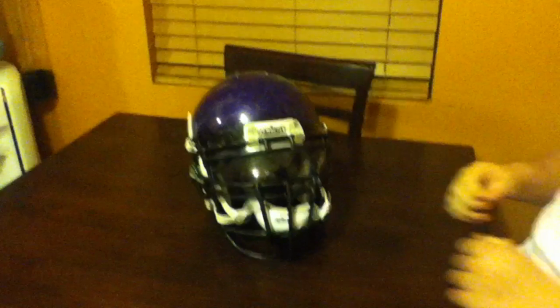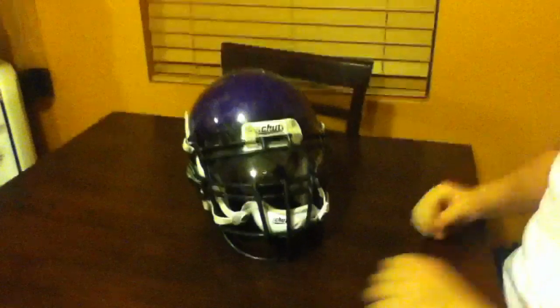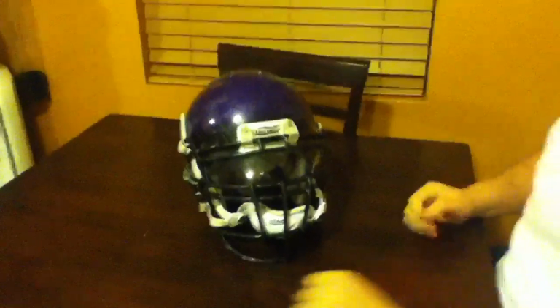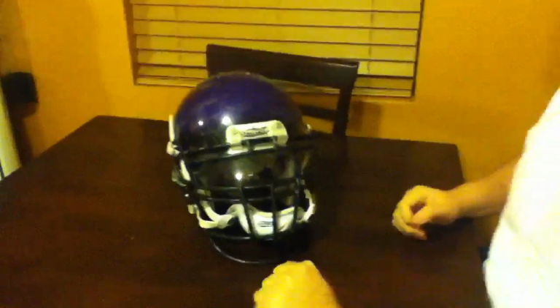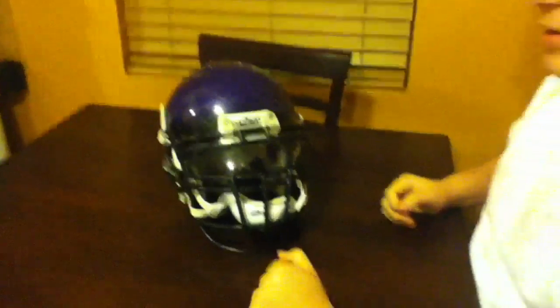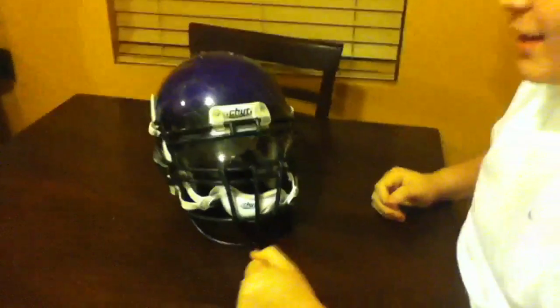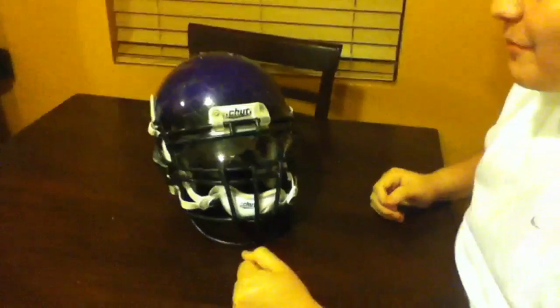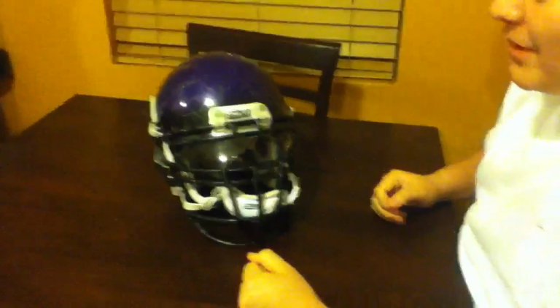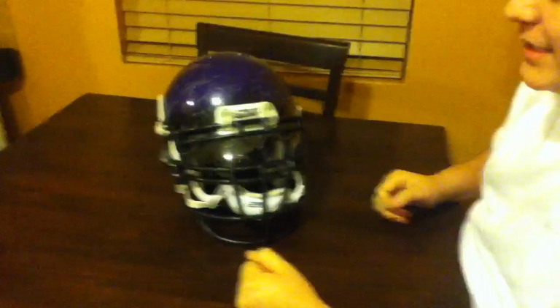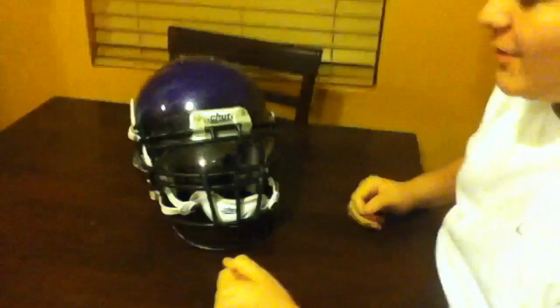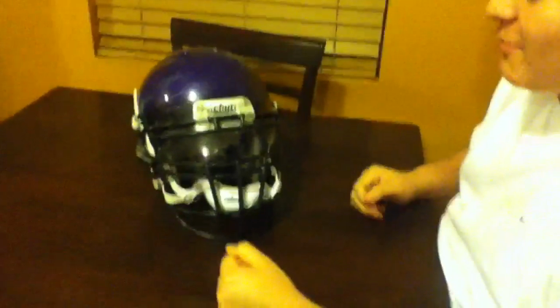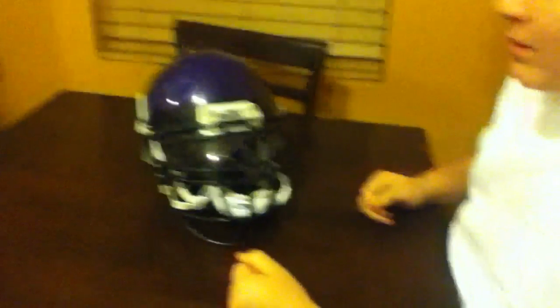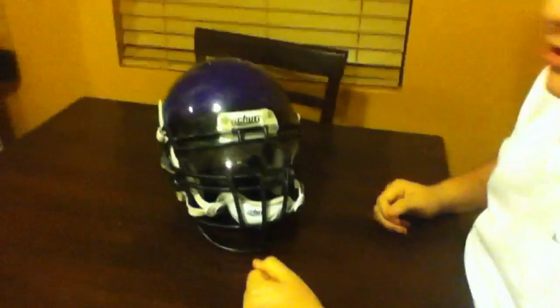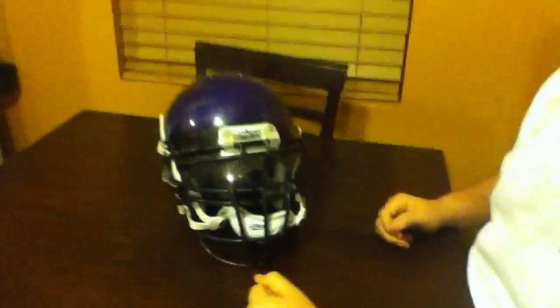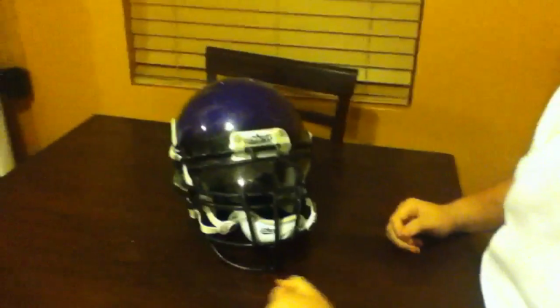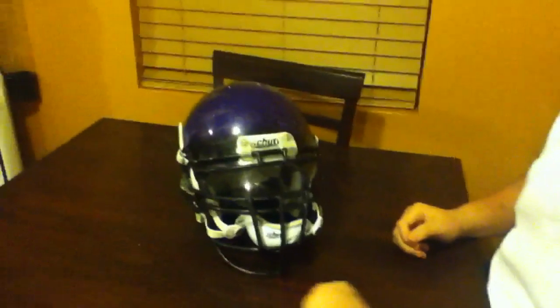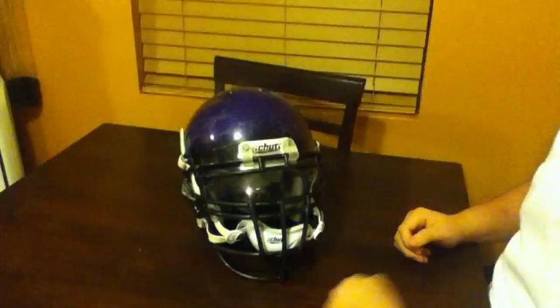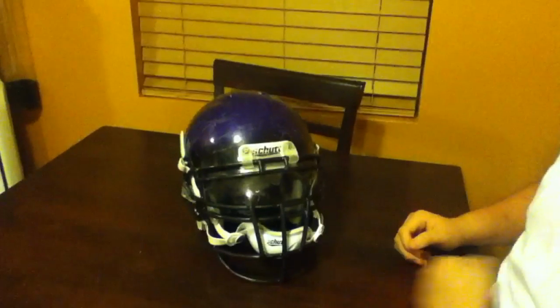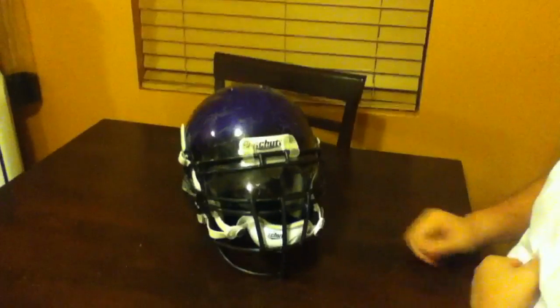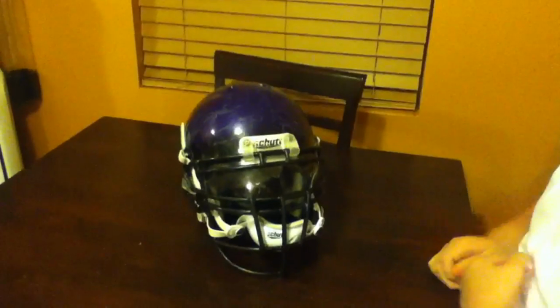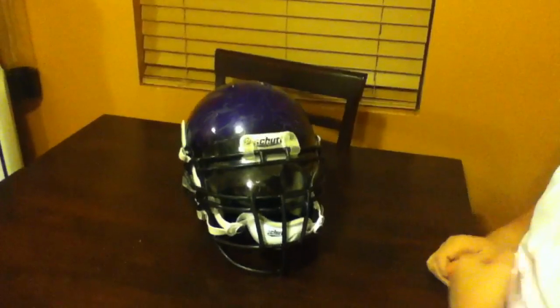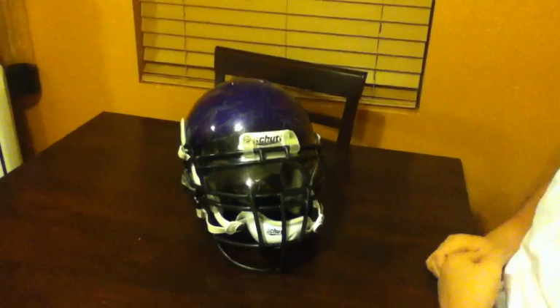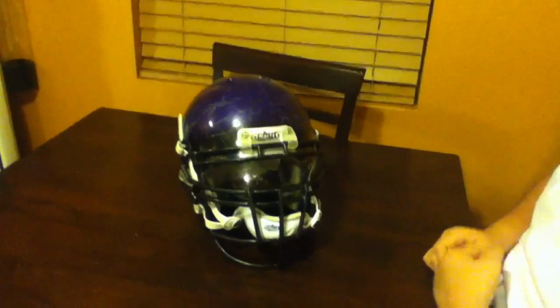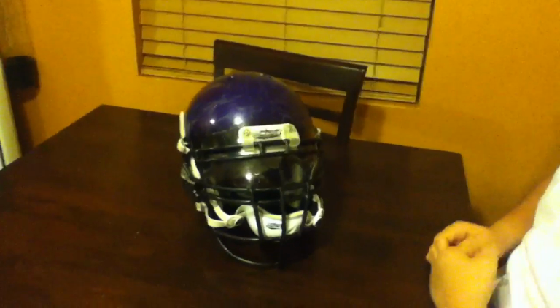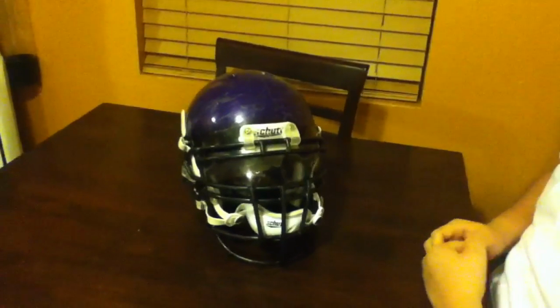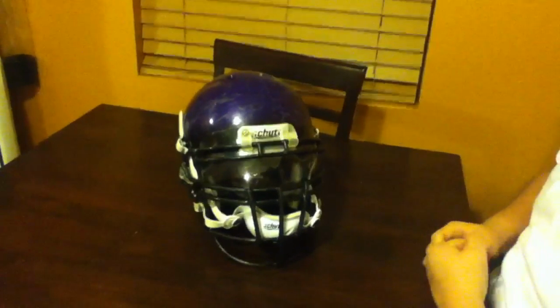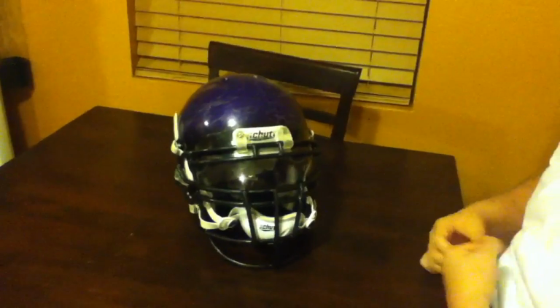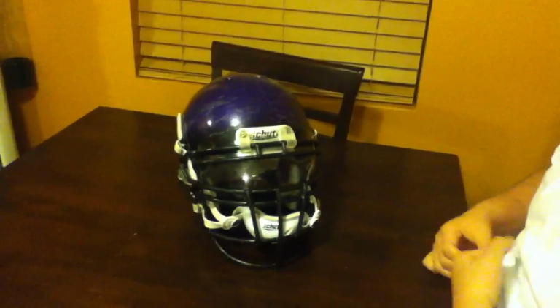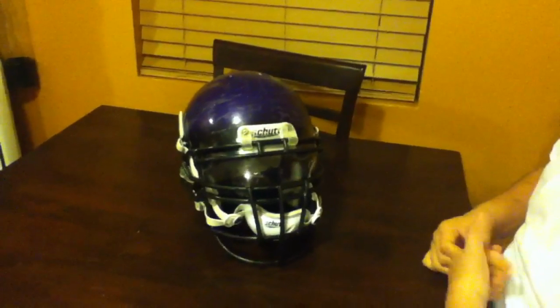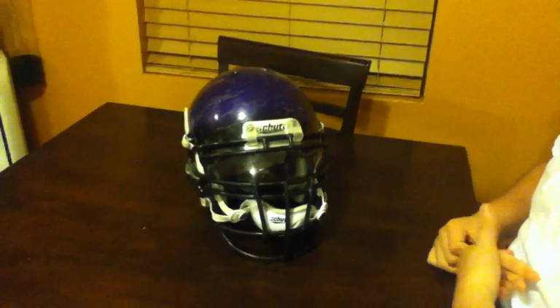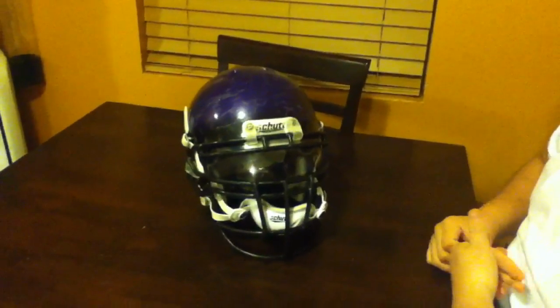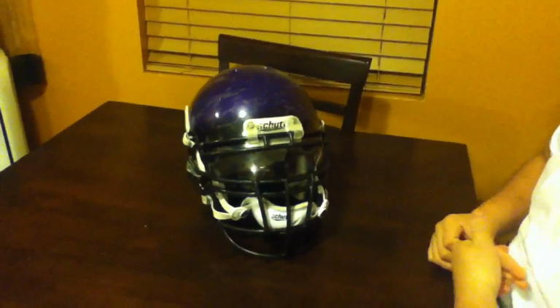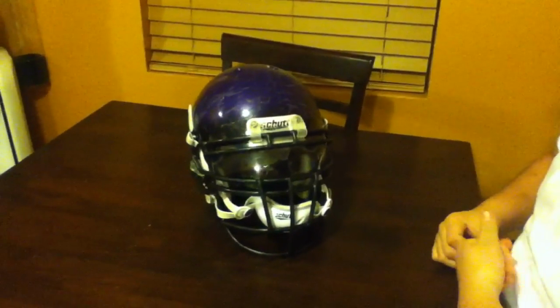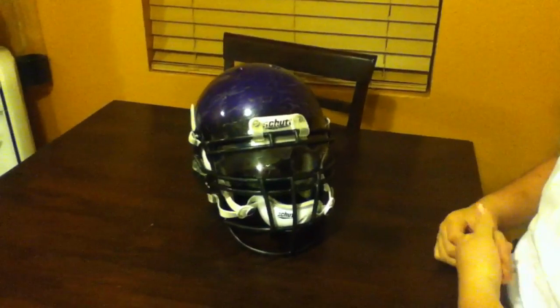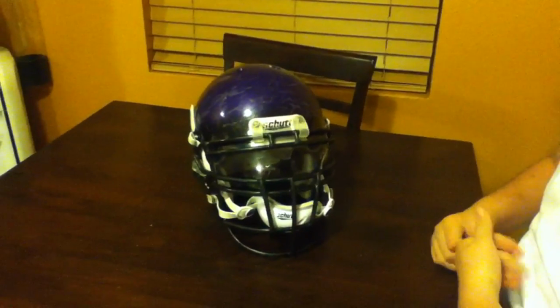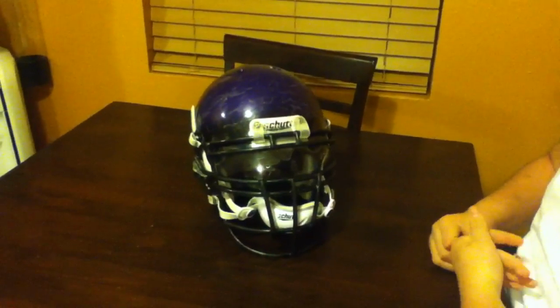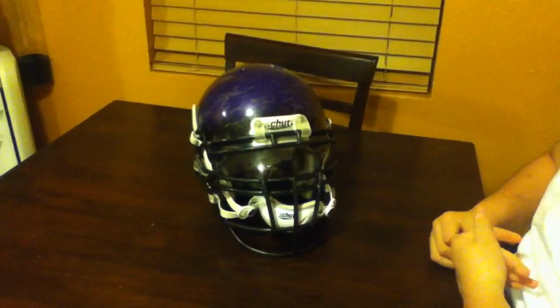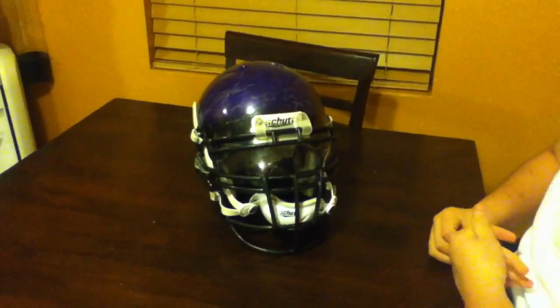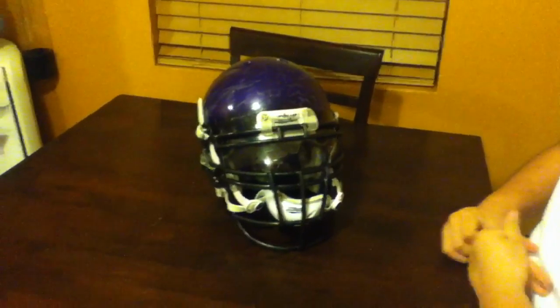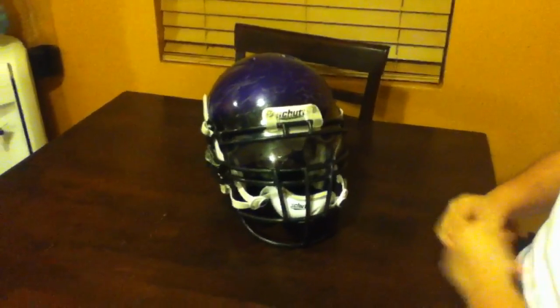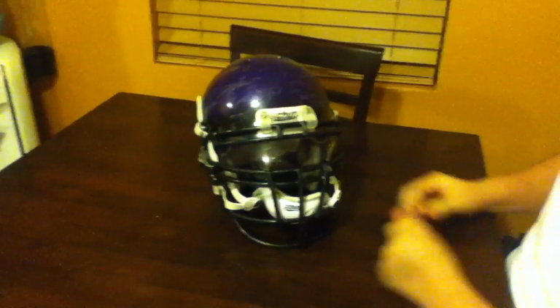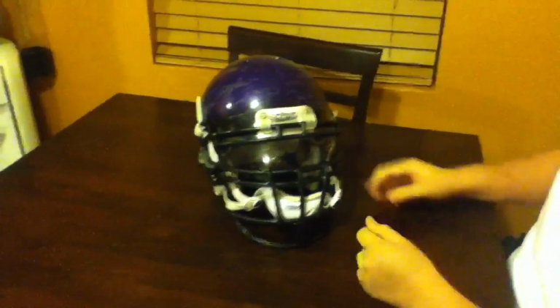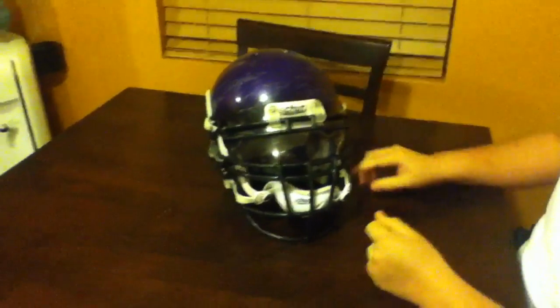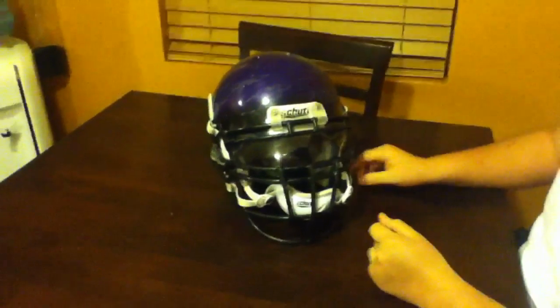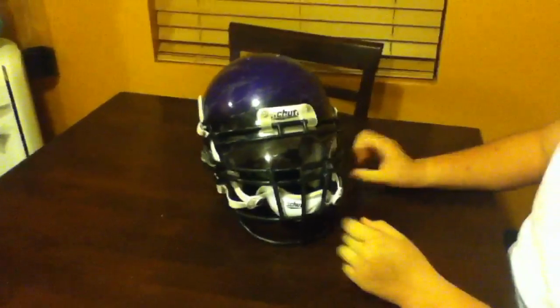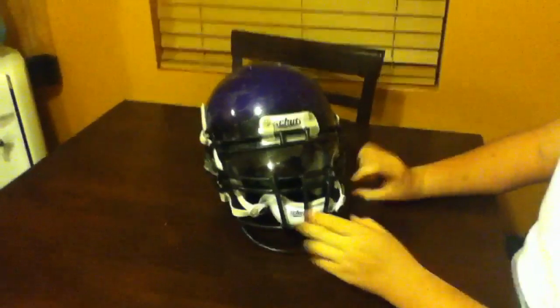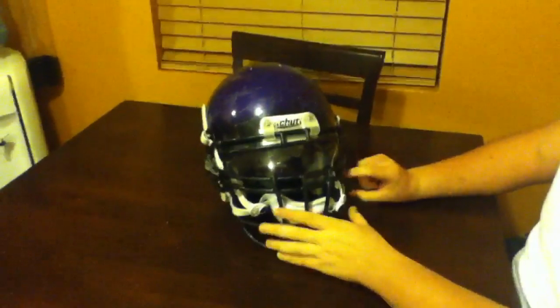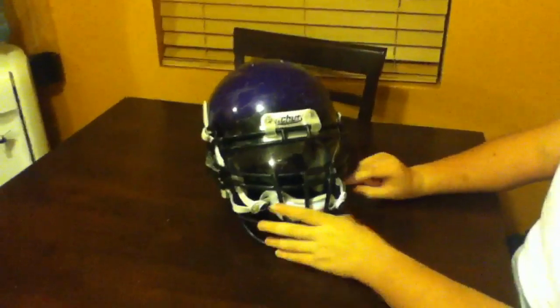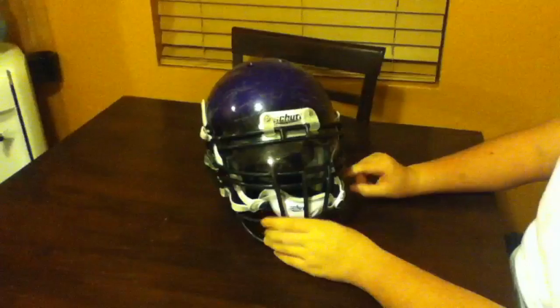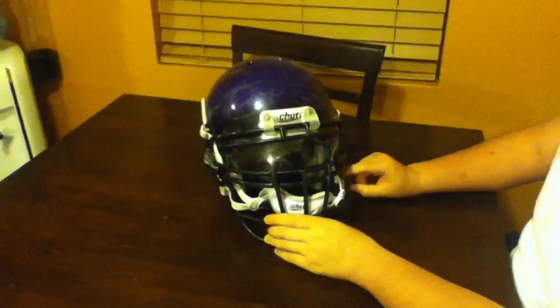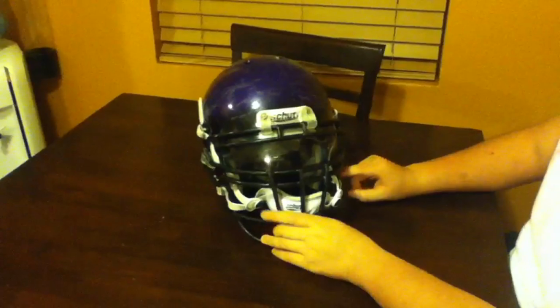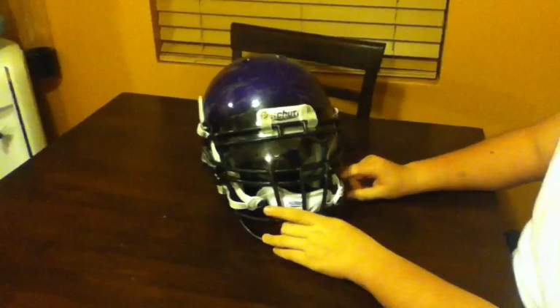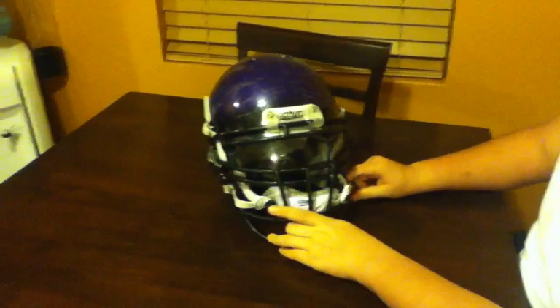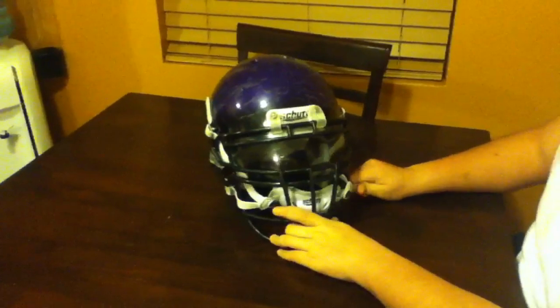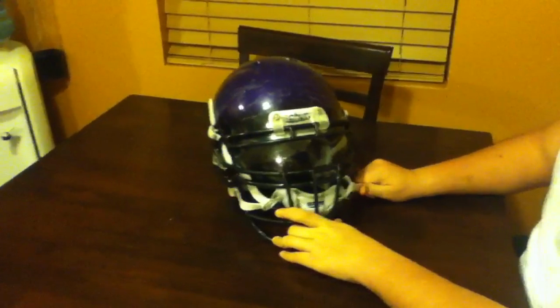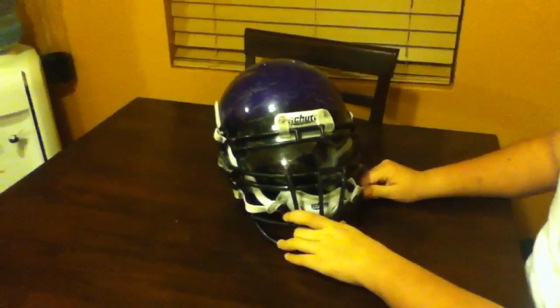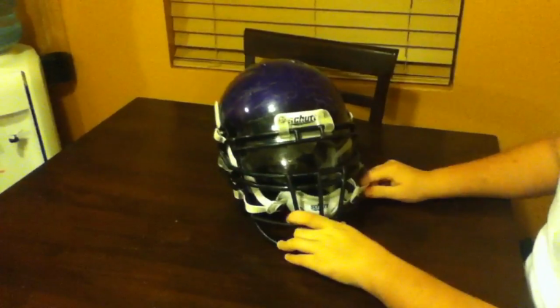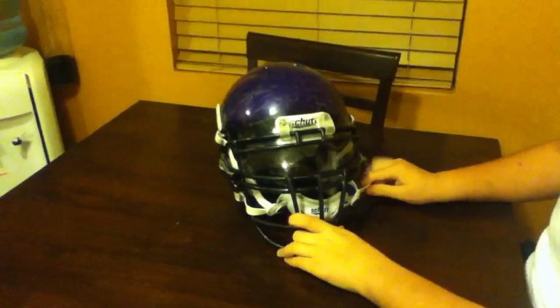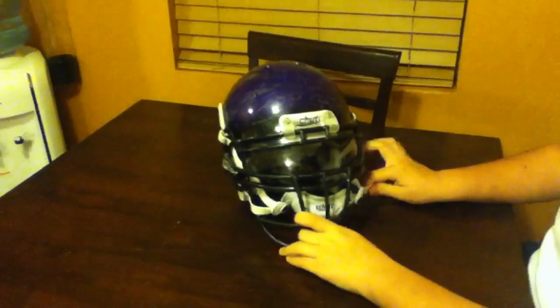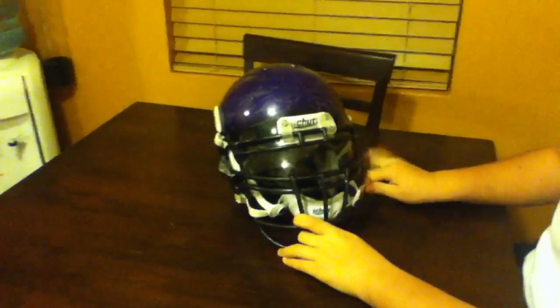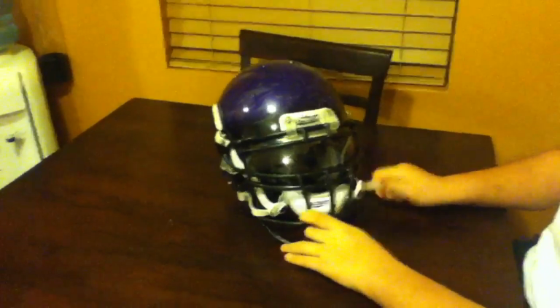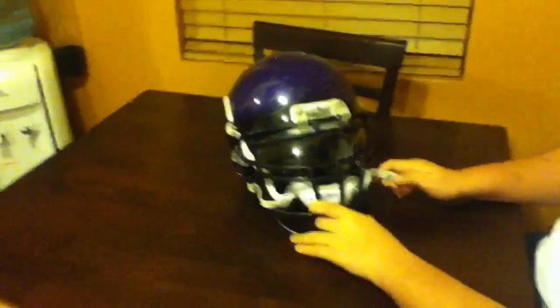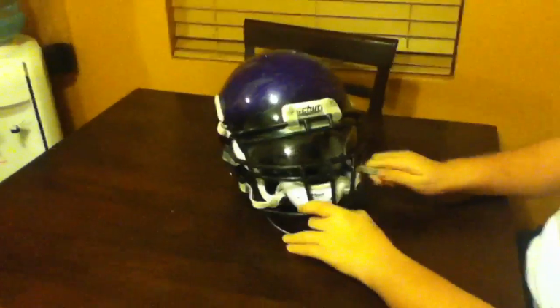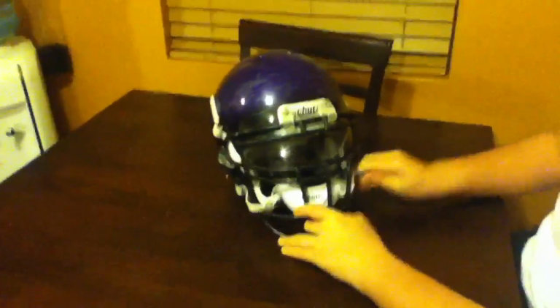Hi, I'm Rudy. I'm going to be telling you about the Shutt AirXP football helmet I had for this season. The helmet is really great.